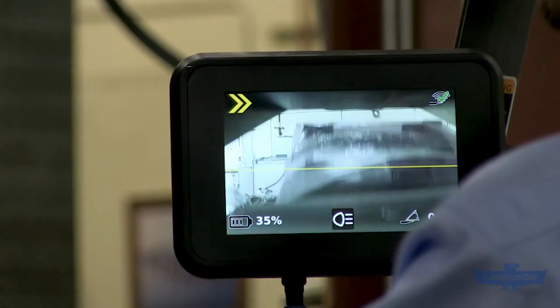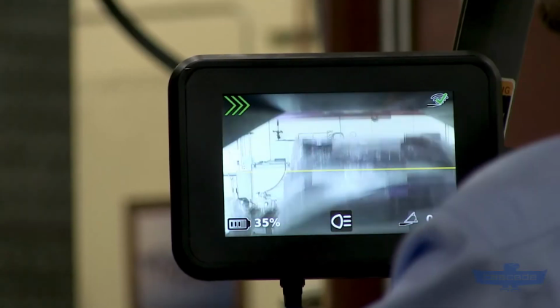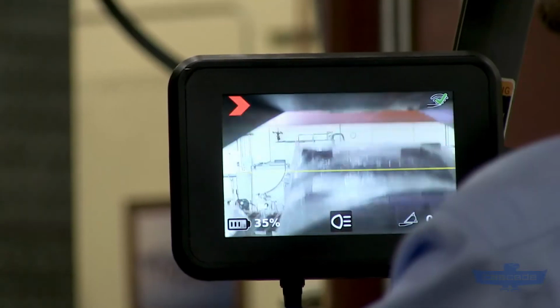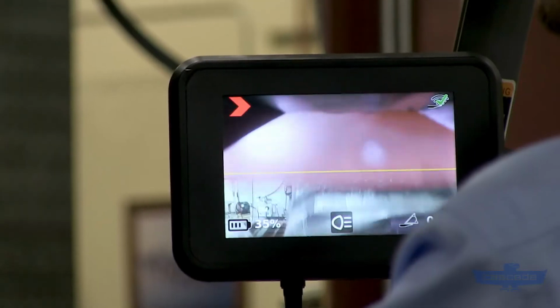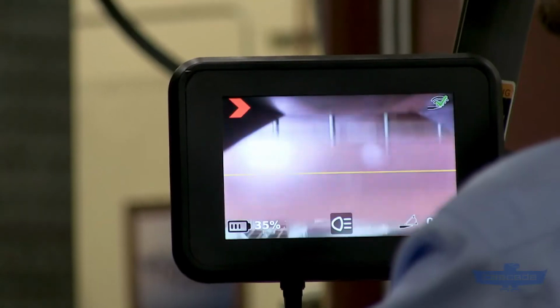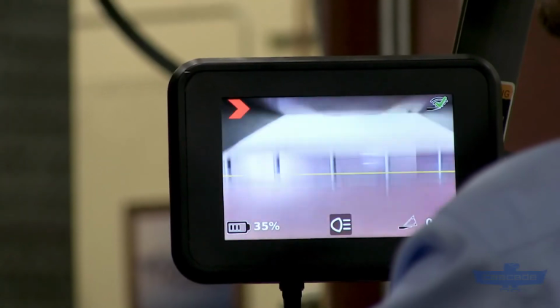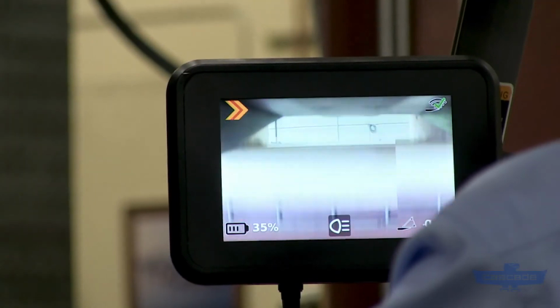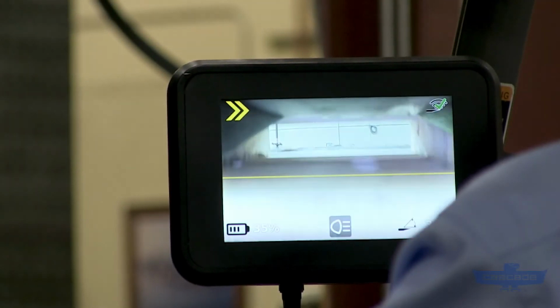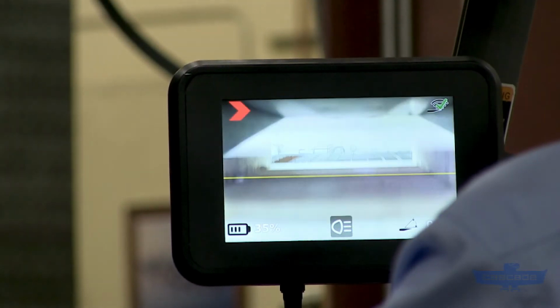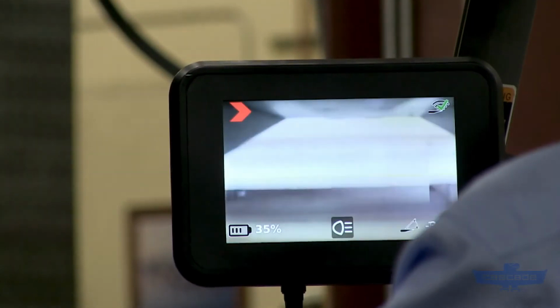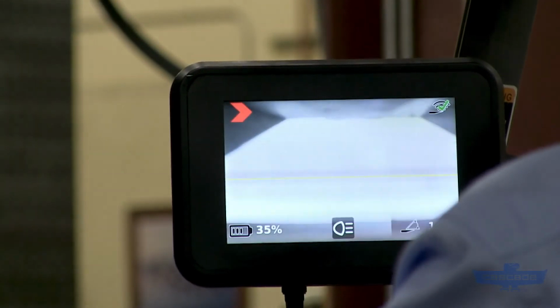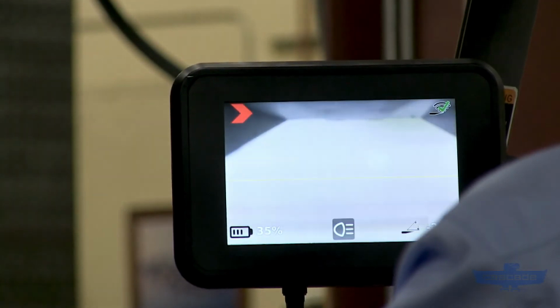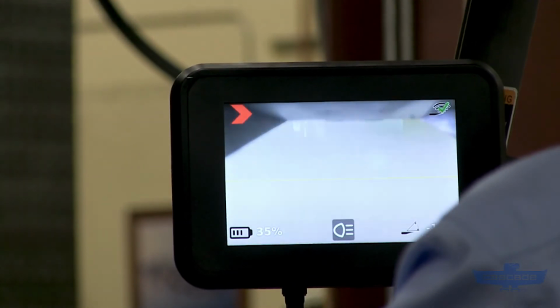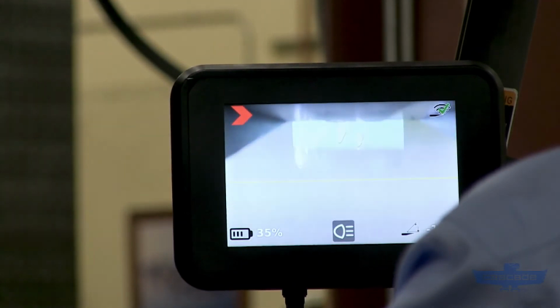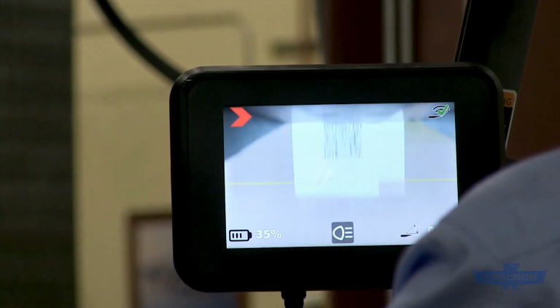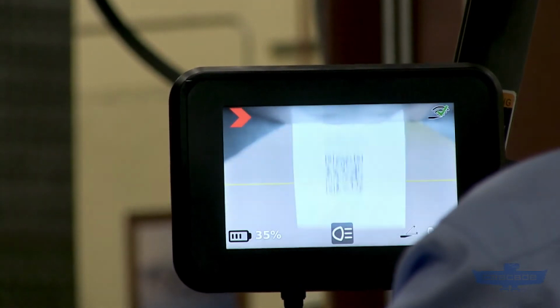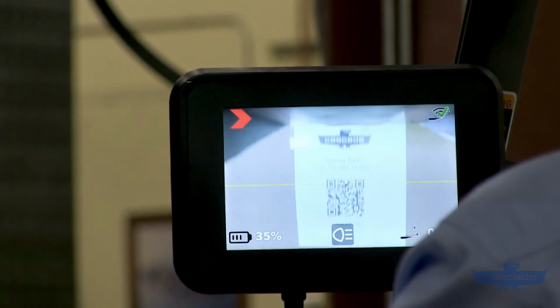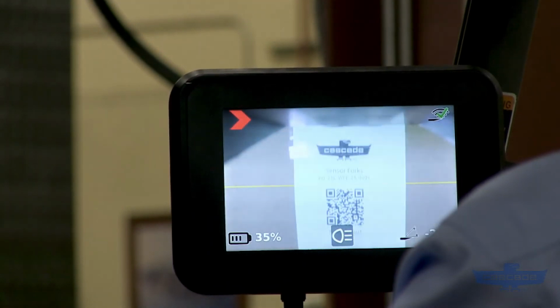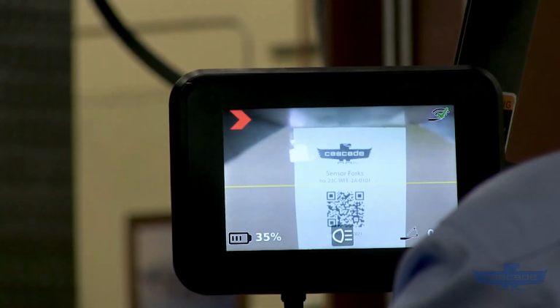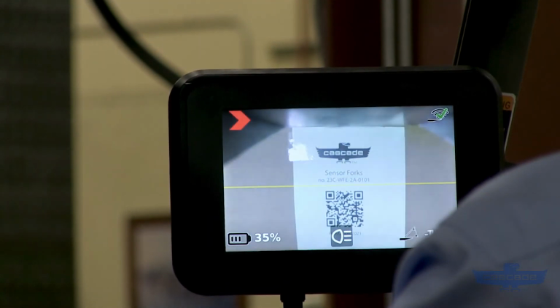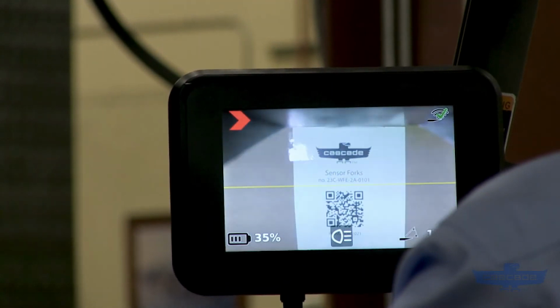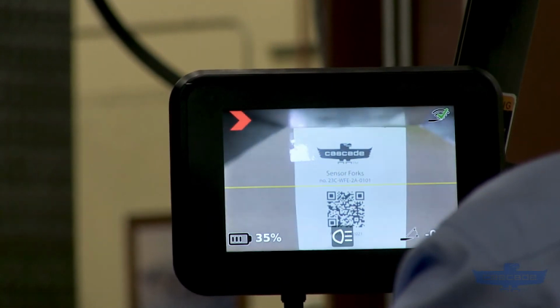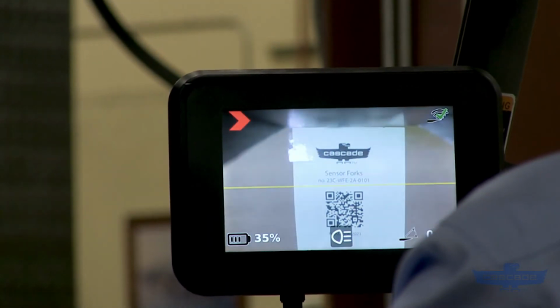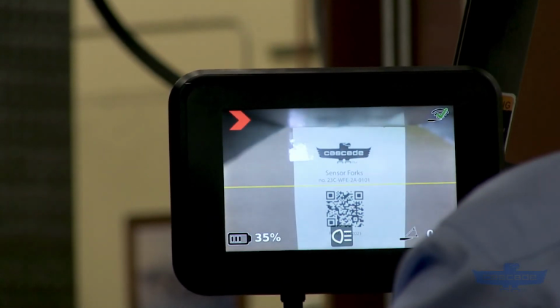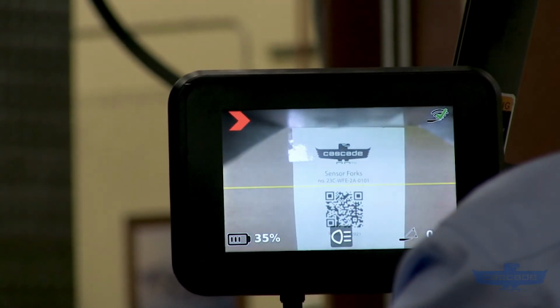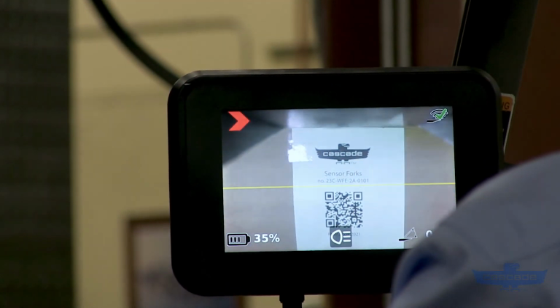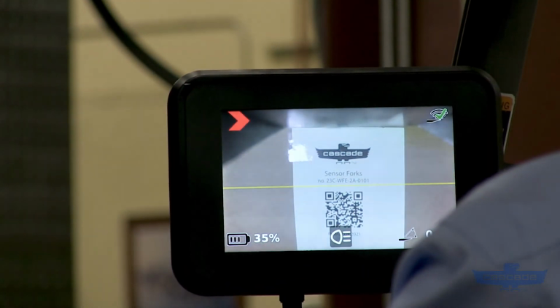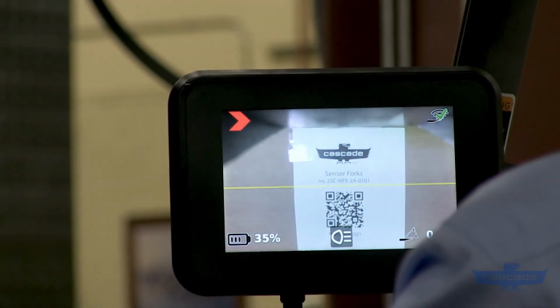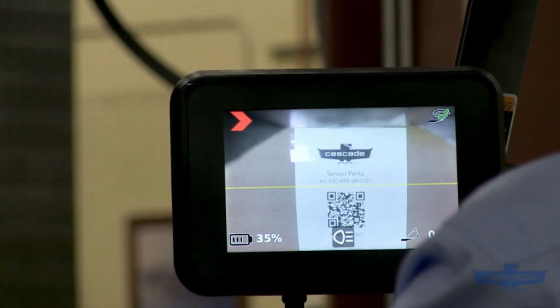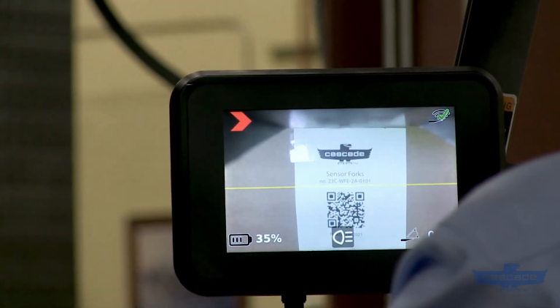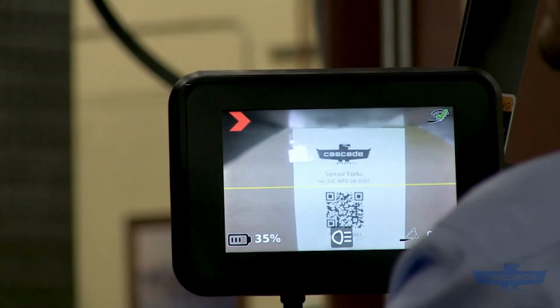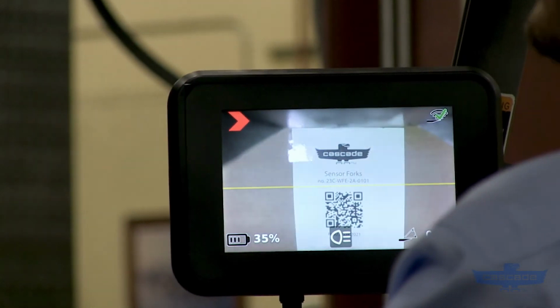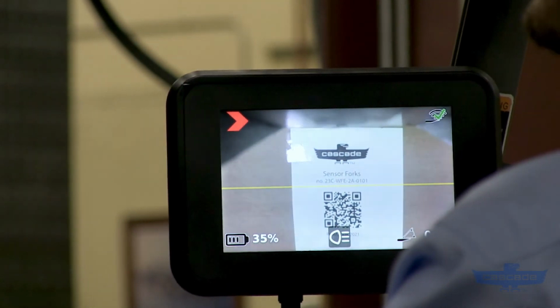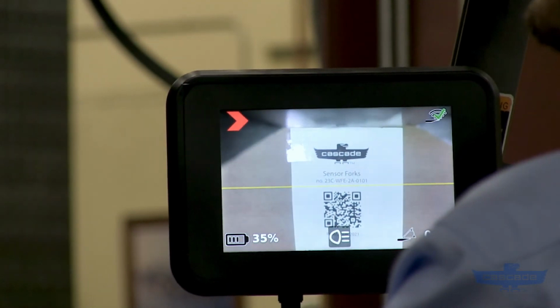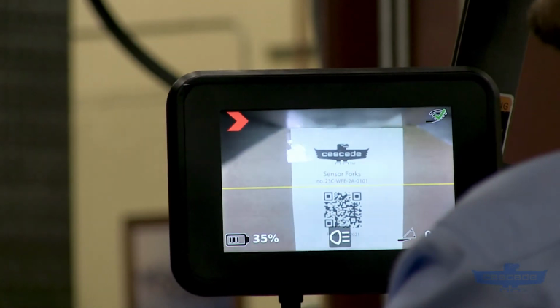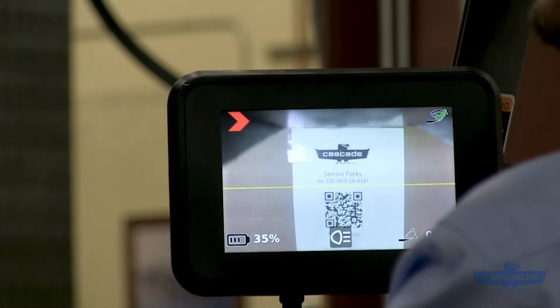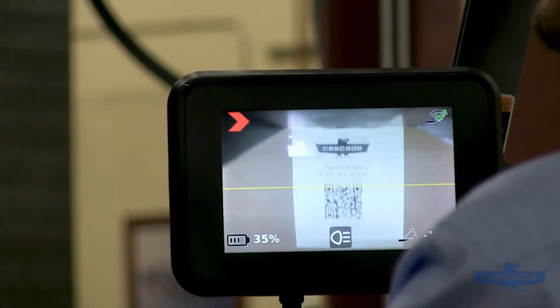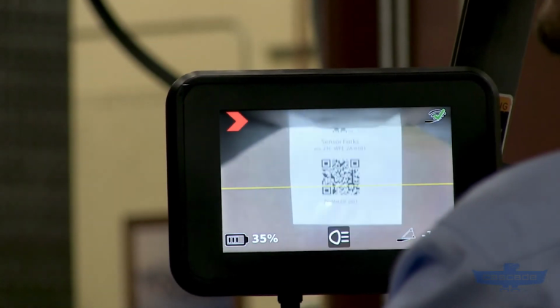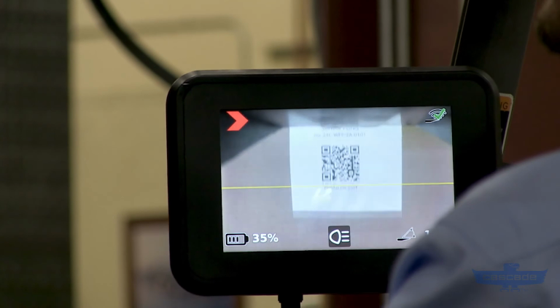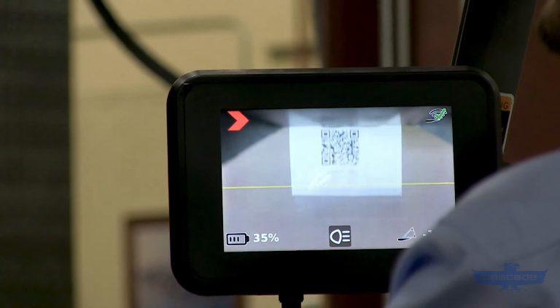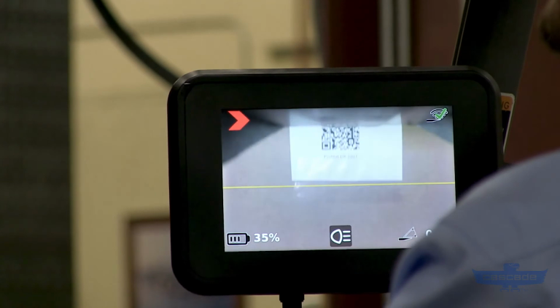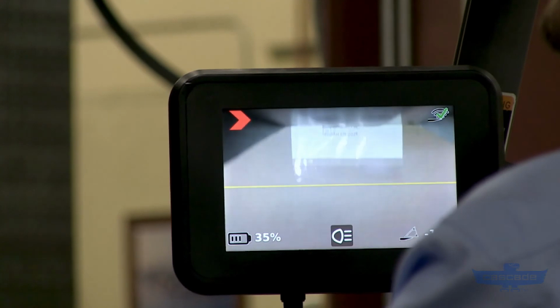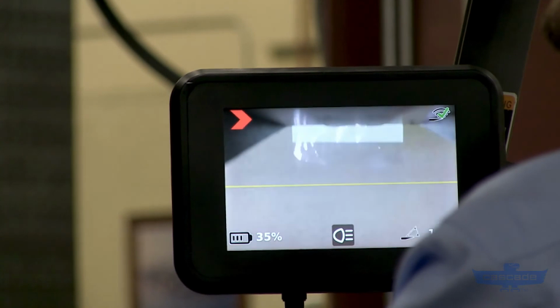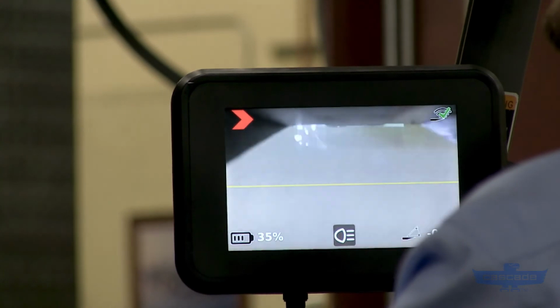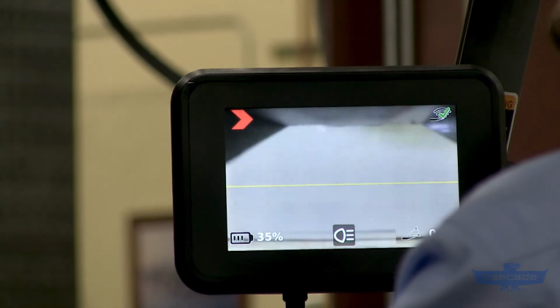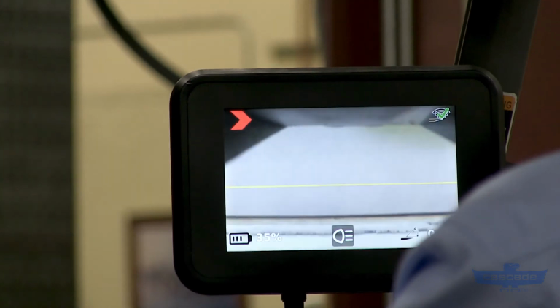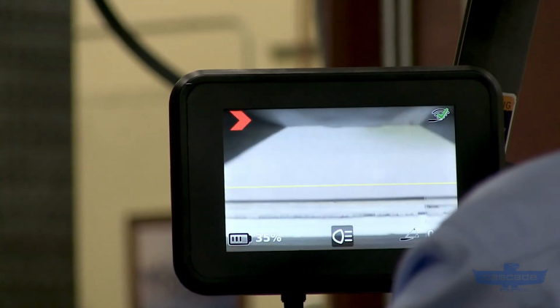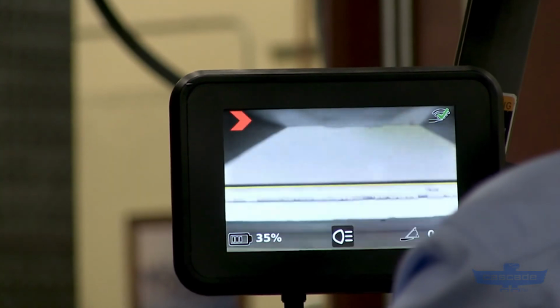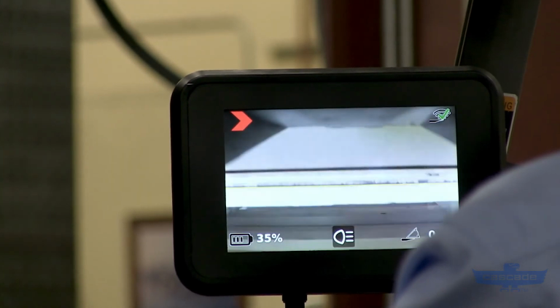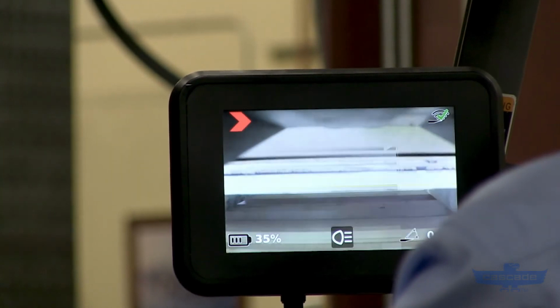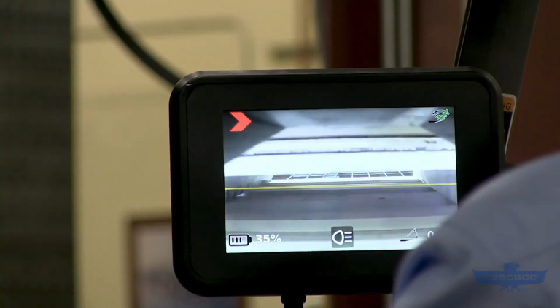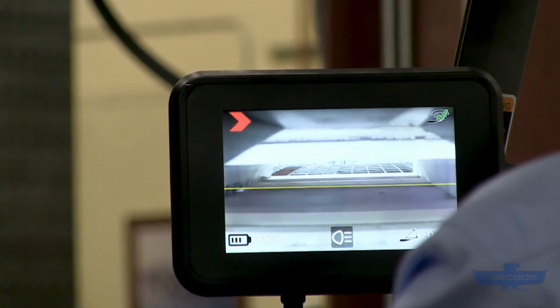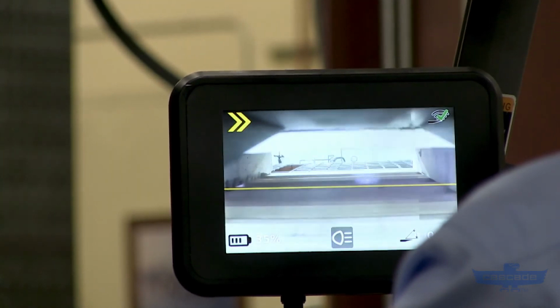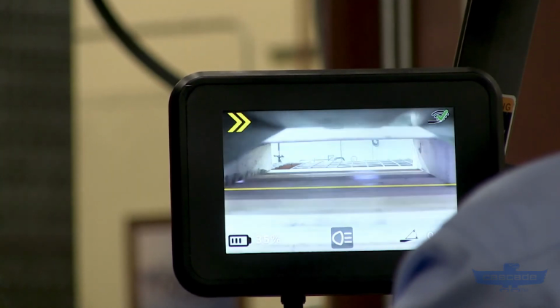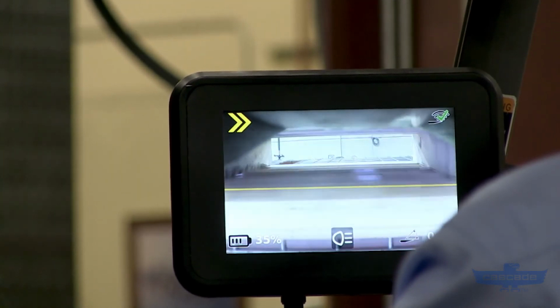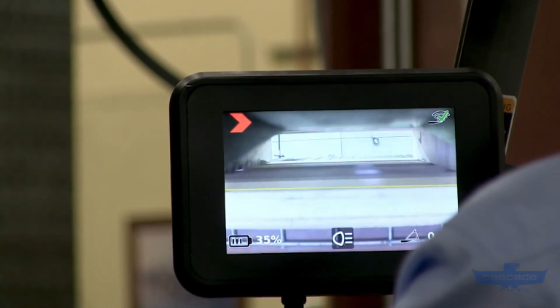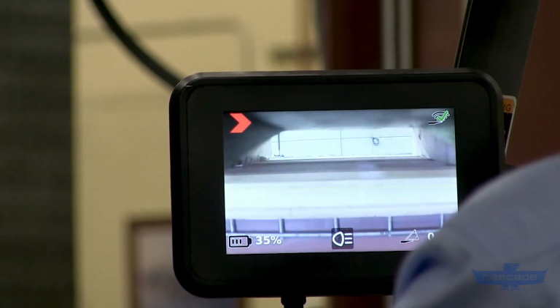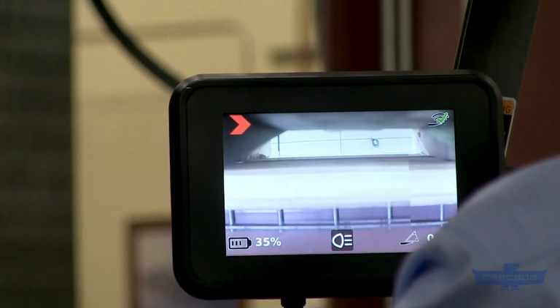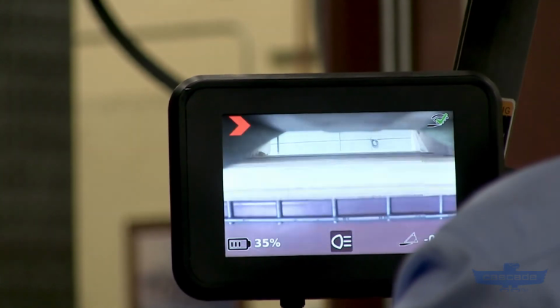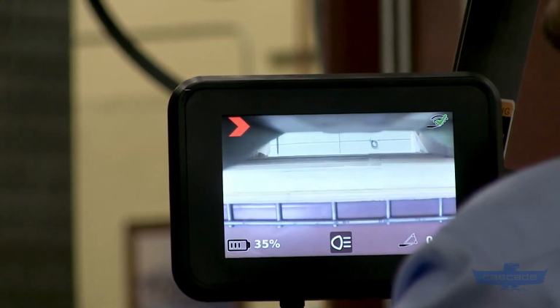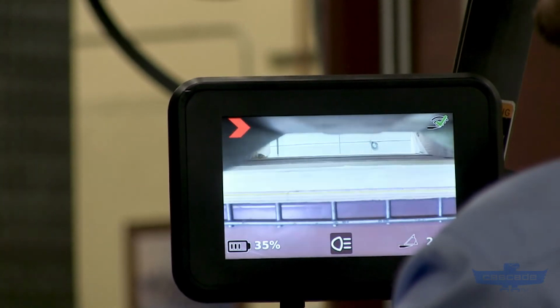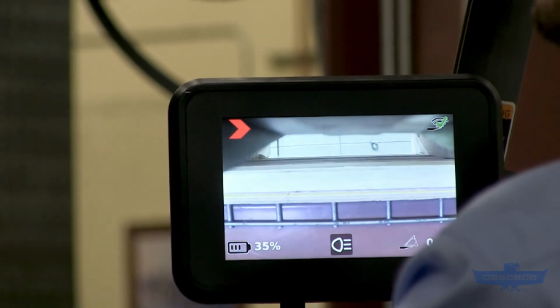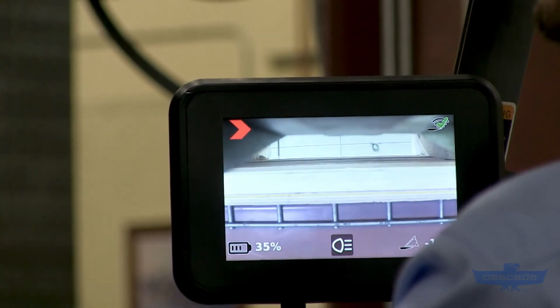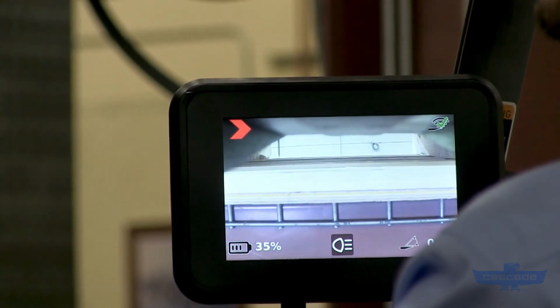They even allow an operator to read labels before picking a load, which speeds up handling in applications like food, beverage, automotive, and manufacturing.